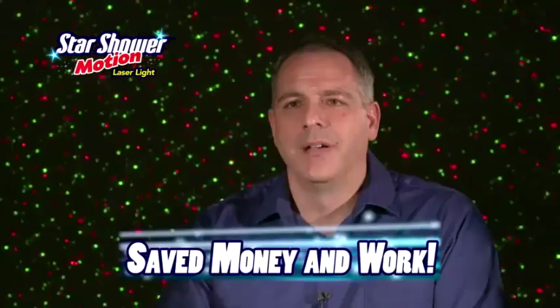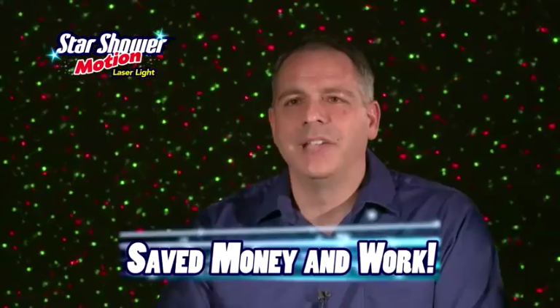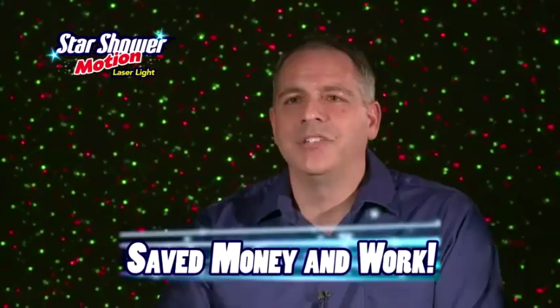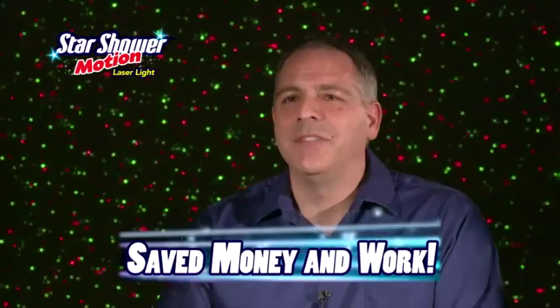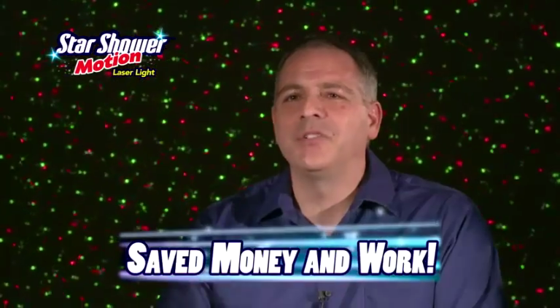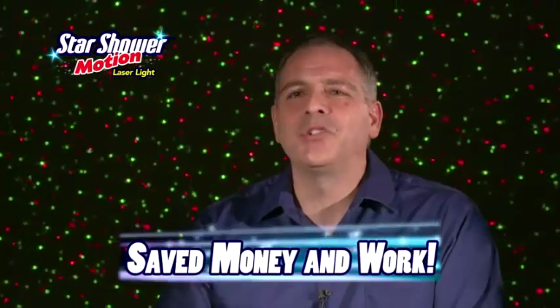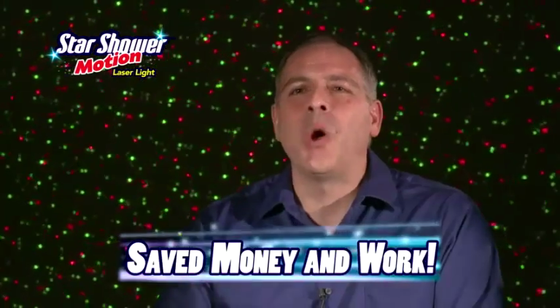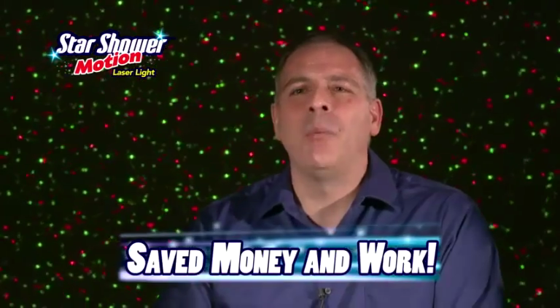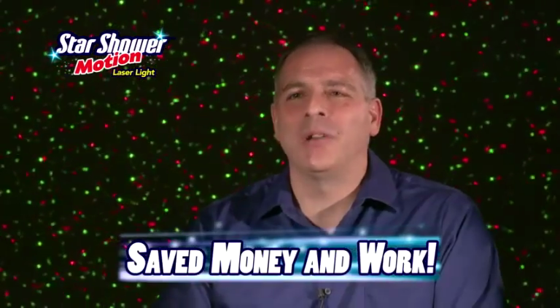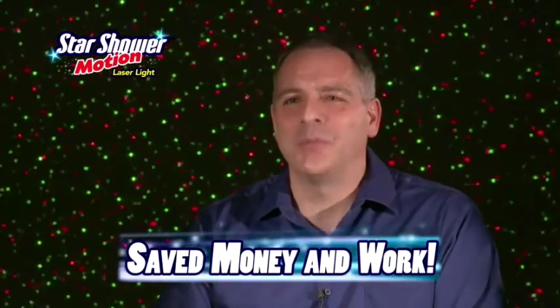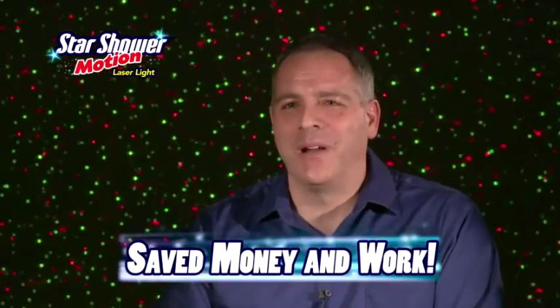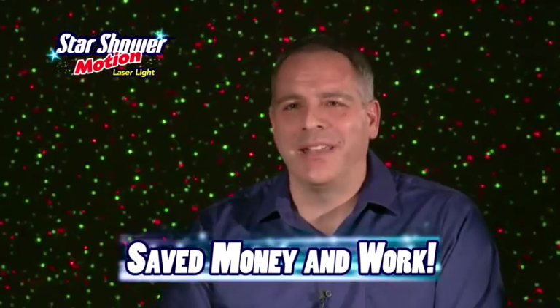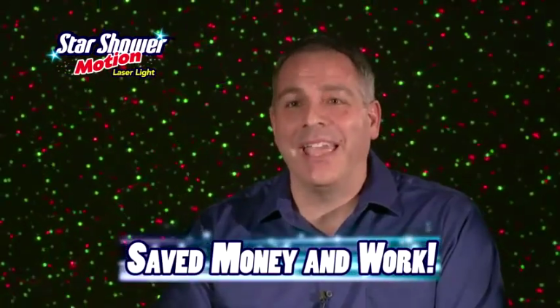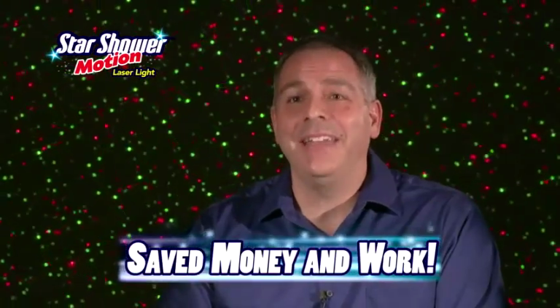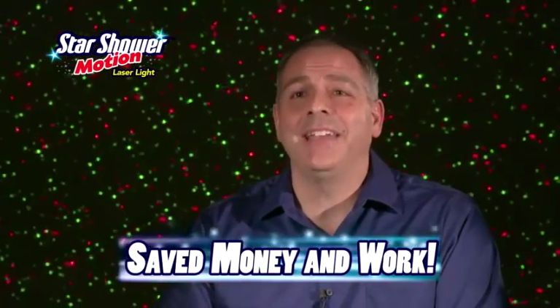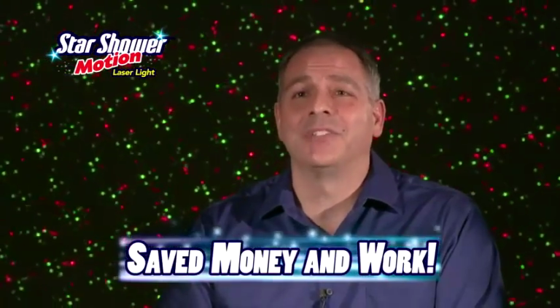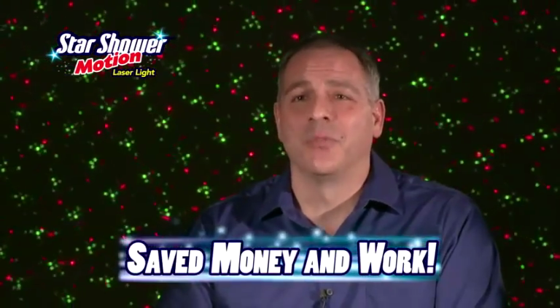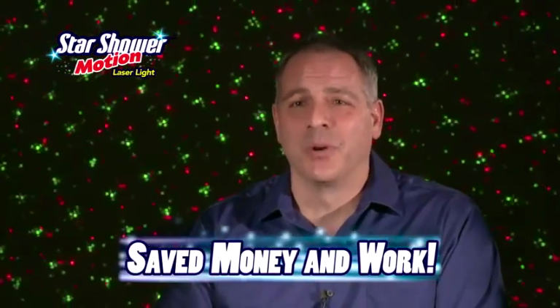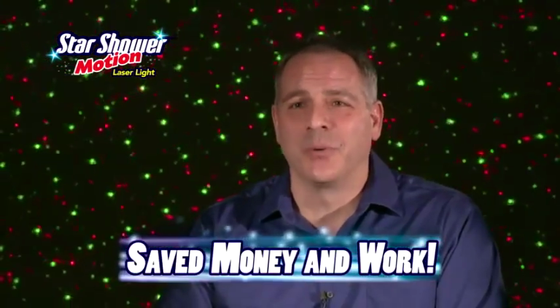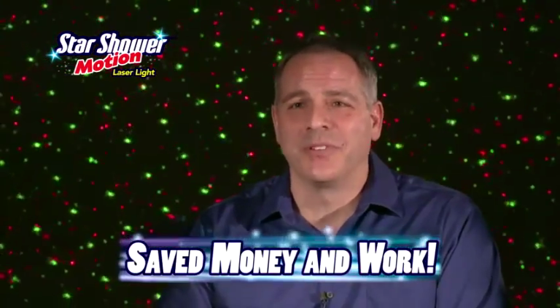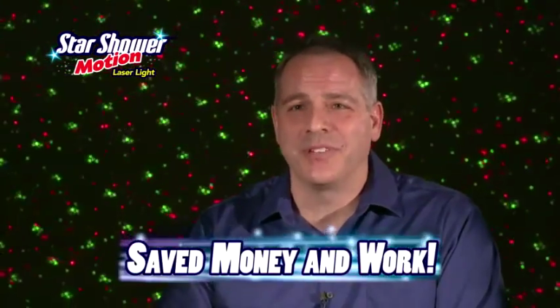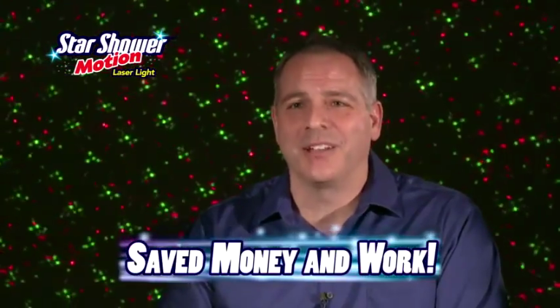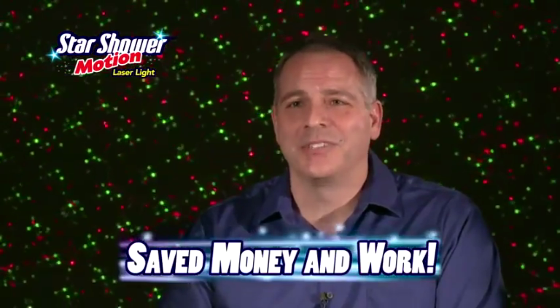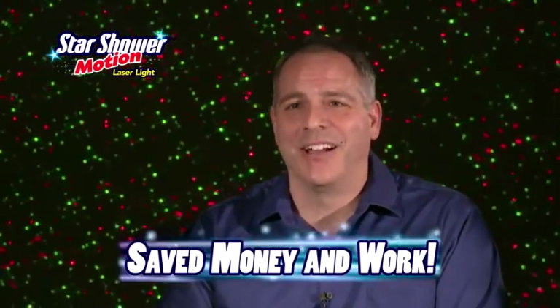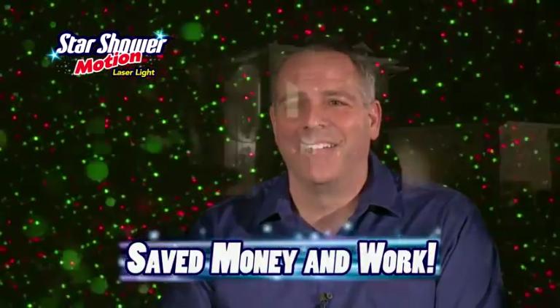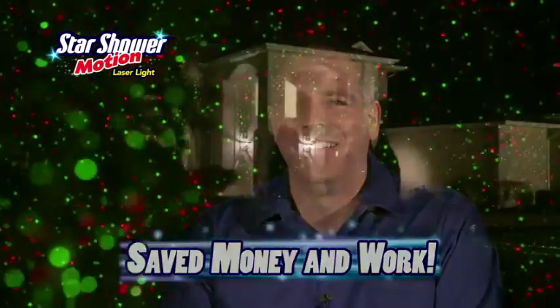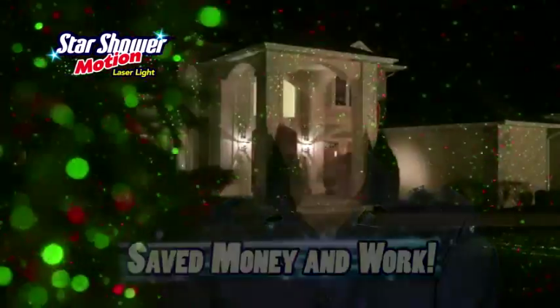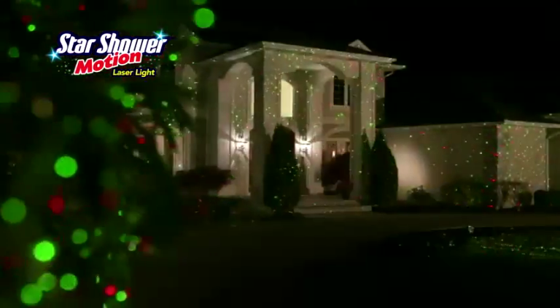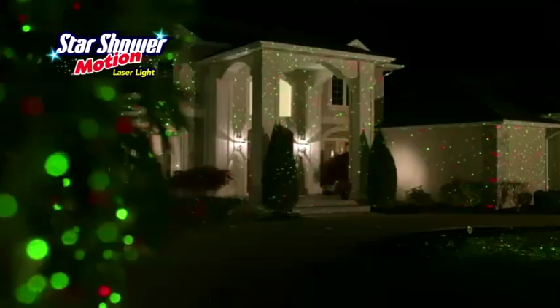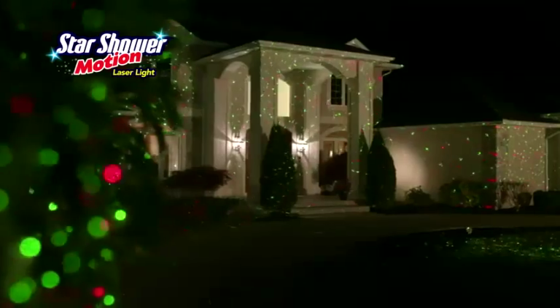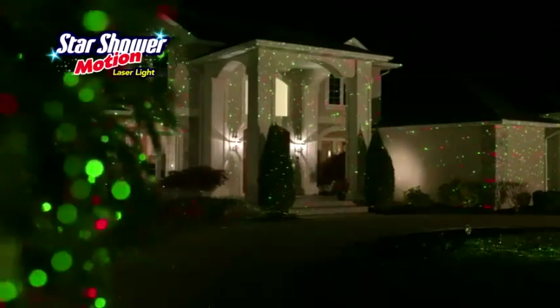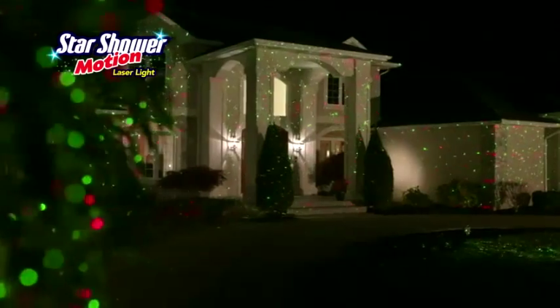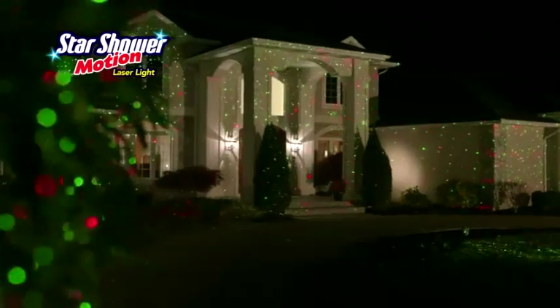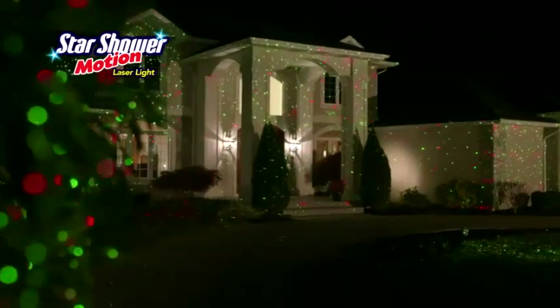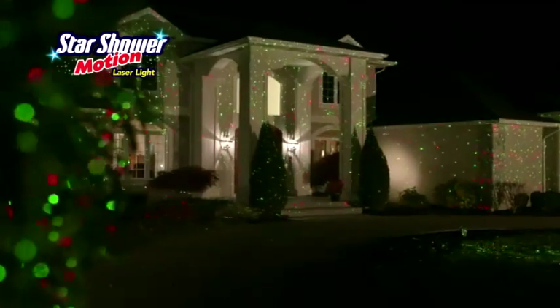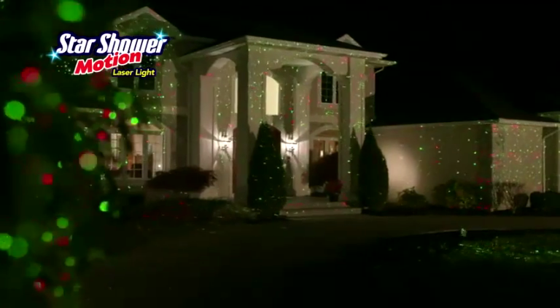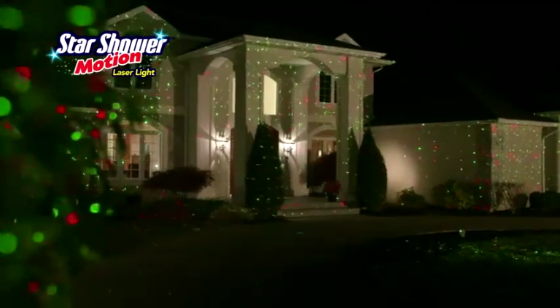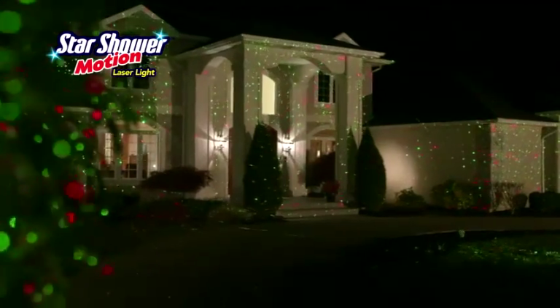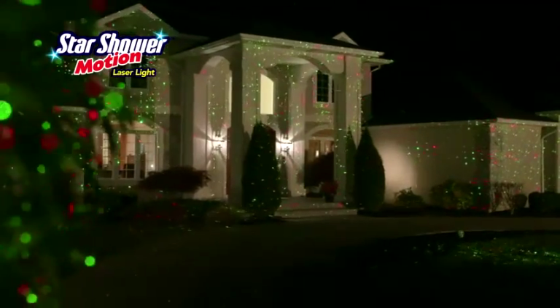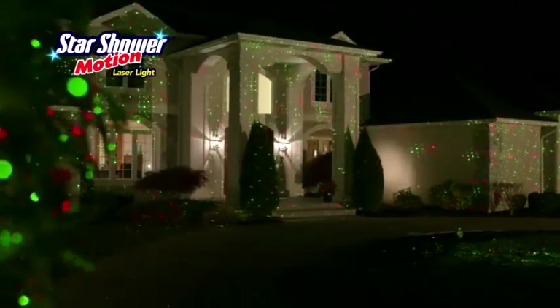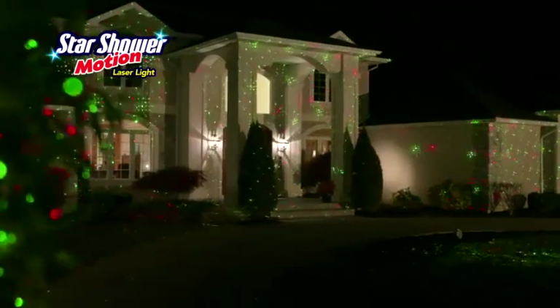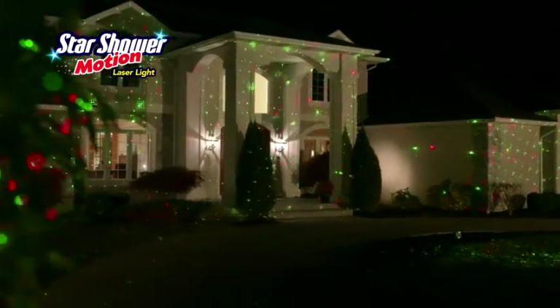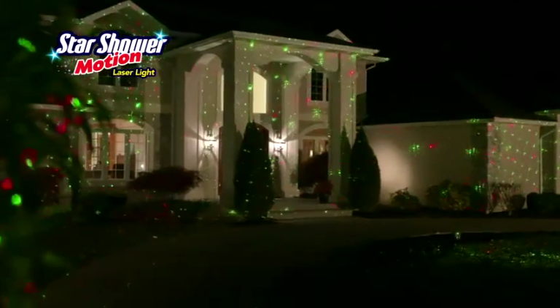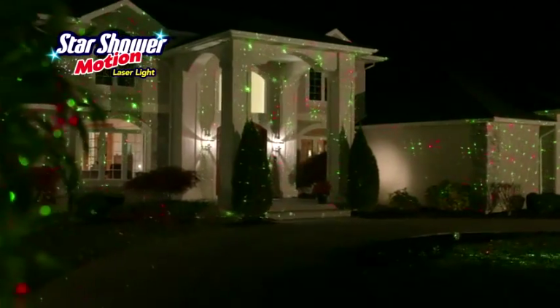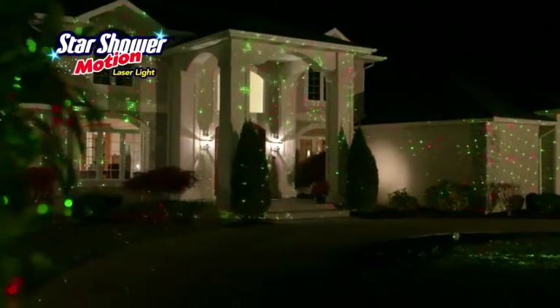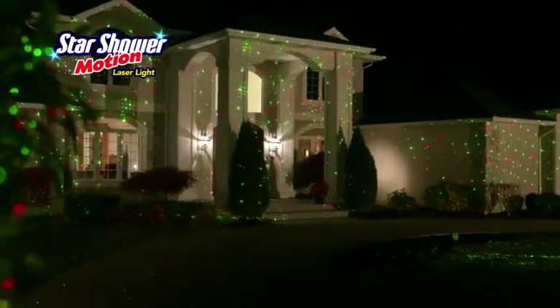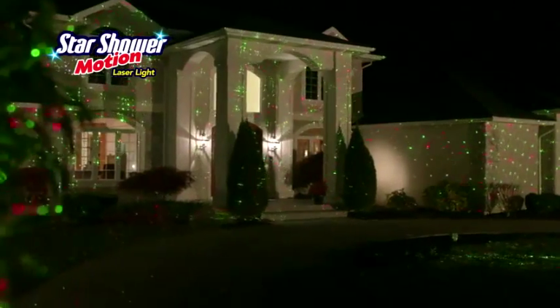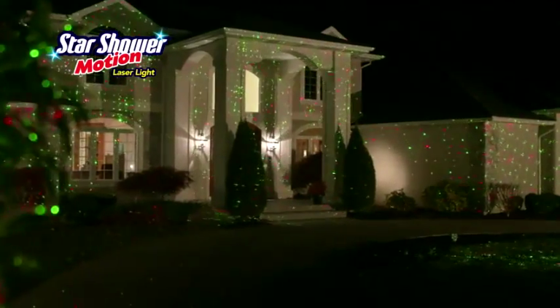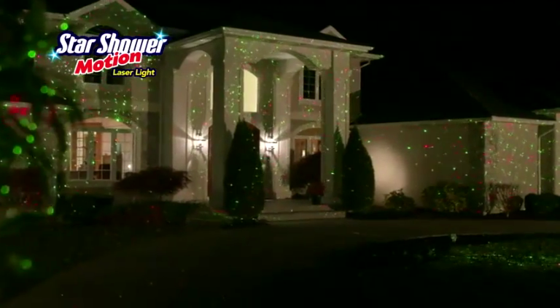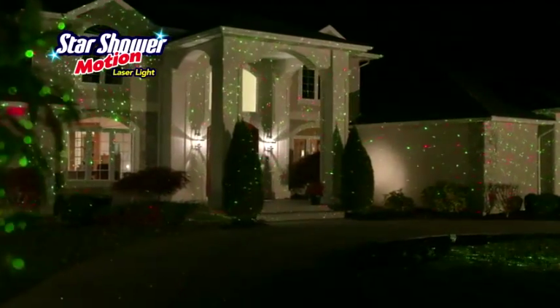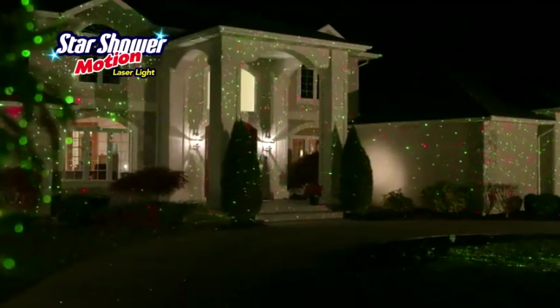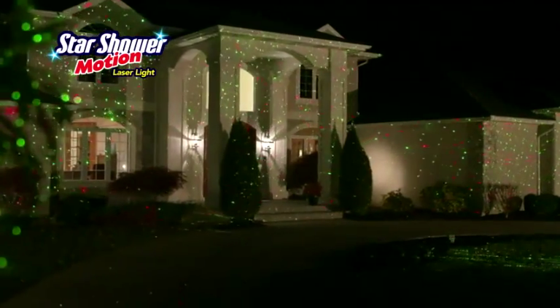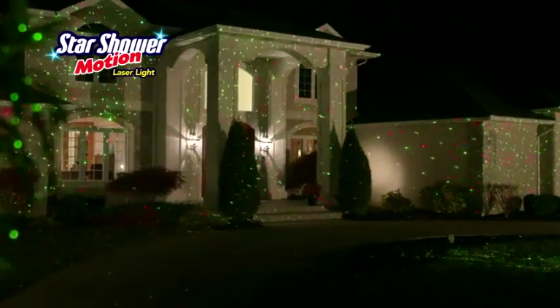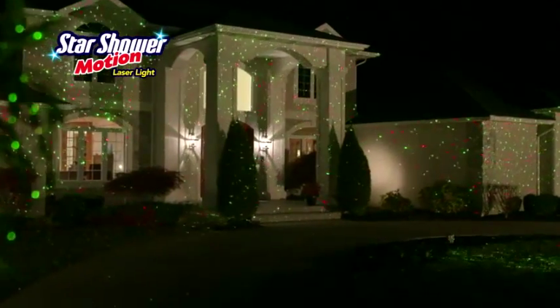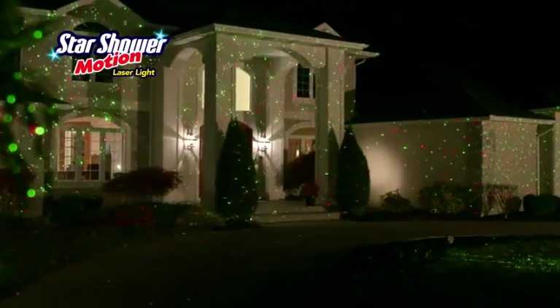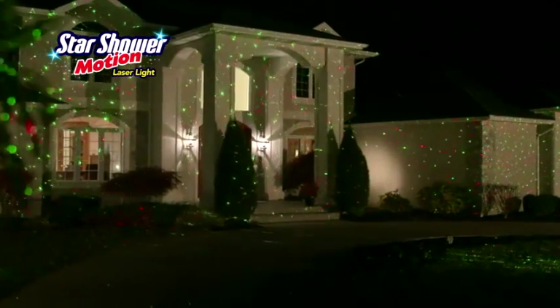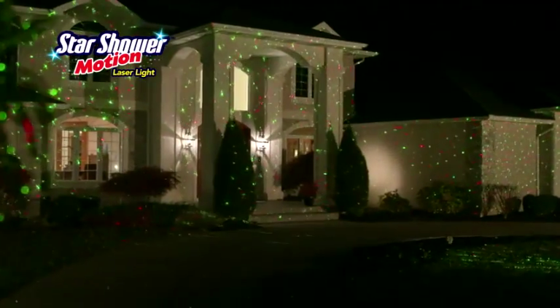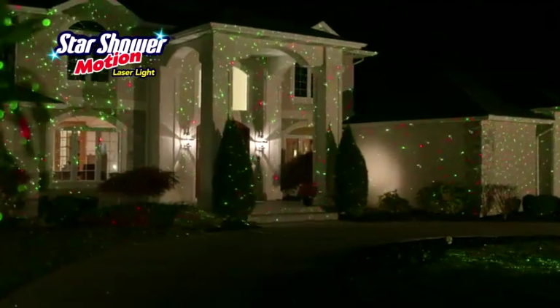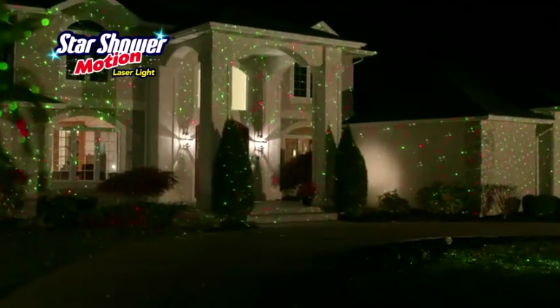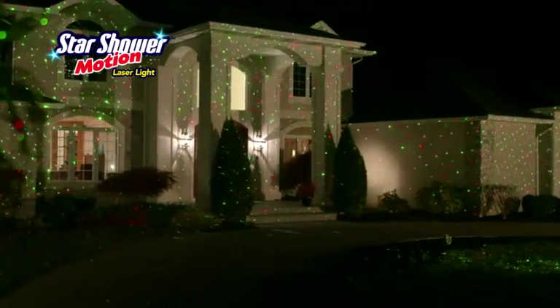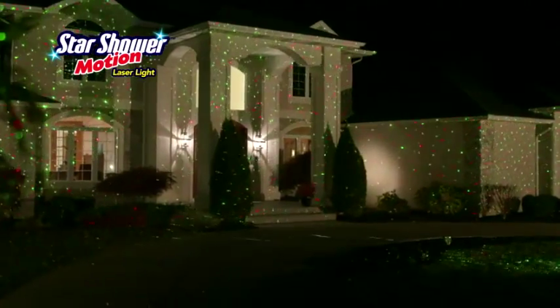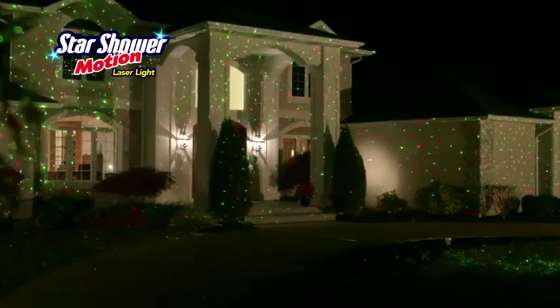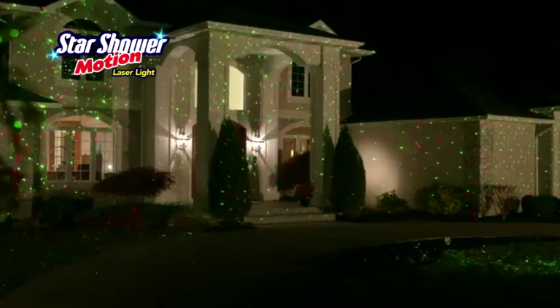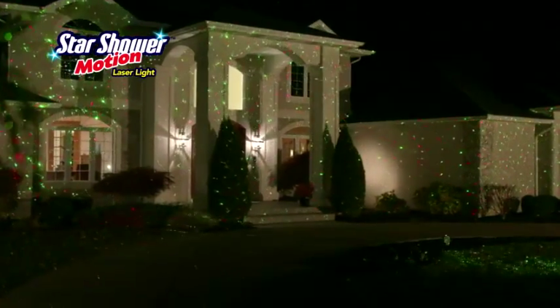I saved so much money and days of work with Star Shower. It's so easy — with one light, I instantly had thousands of moving stars everywhere.